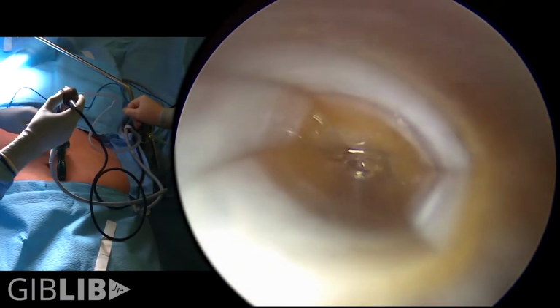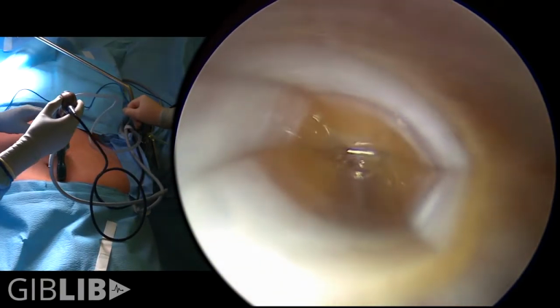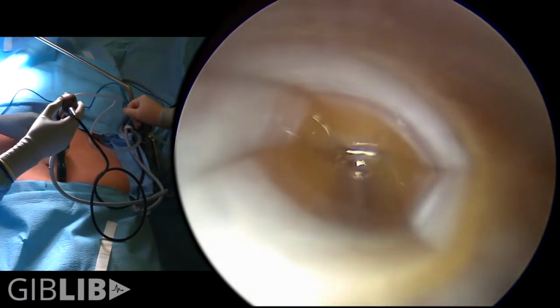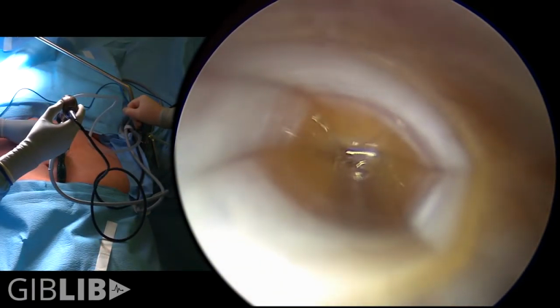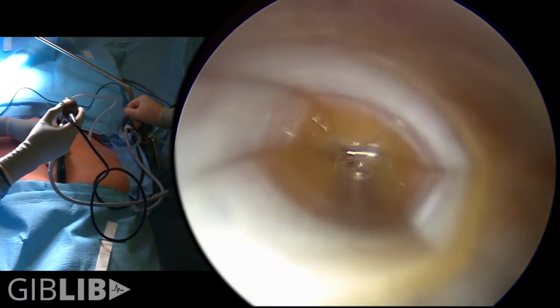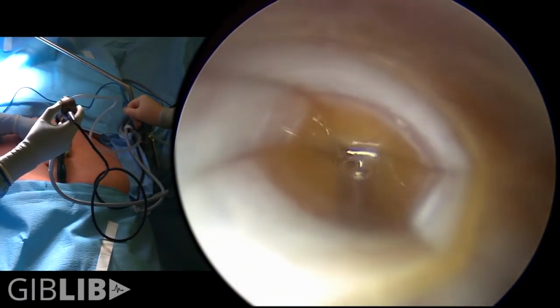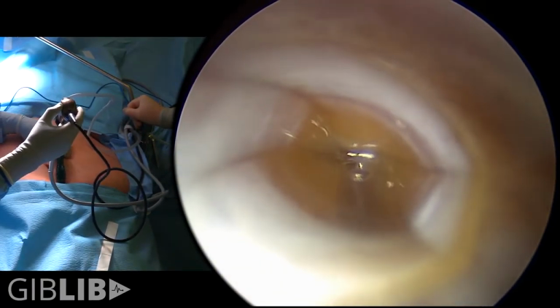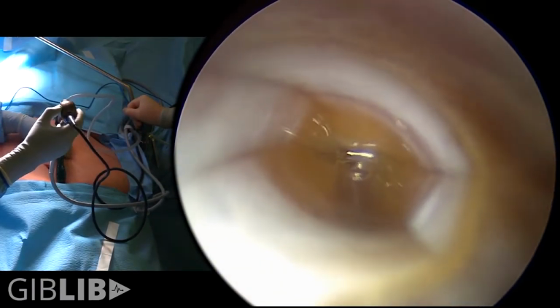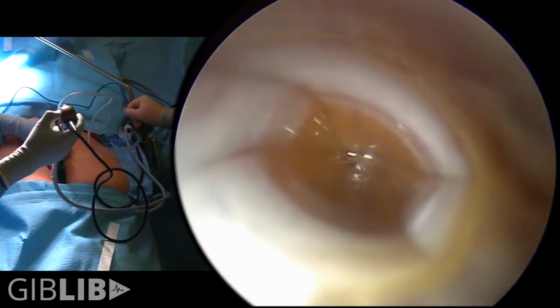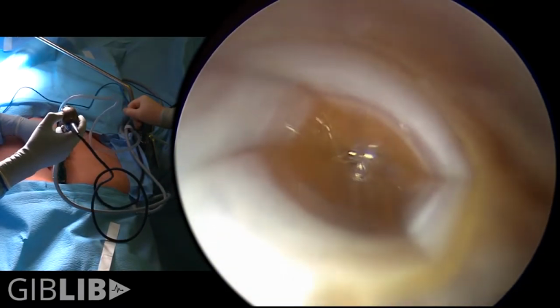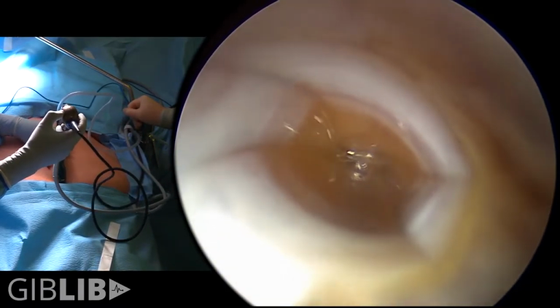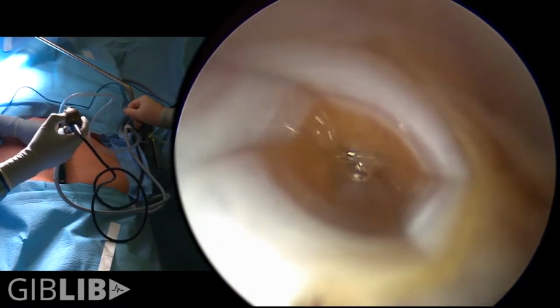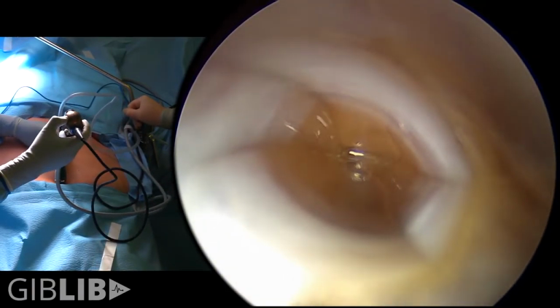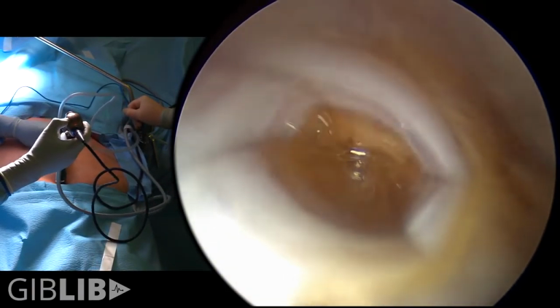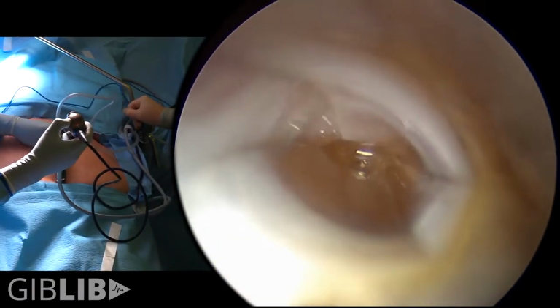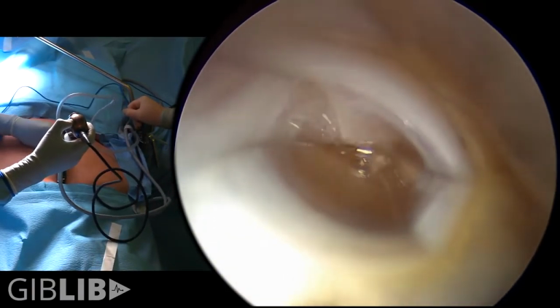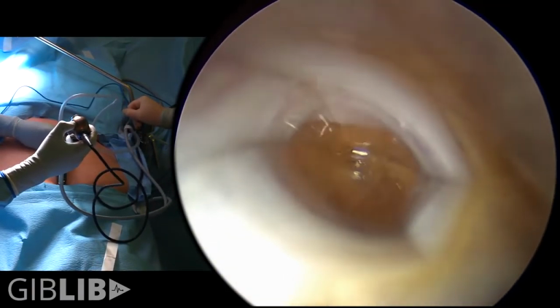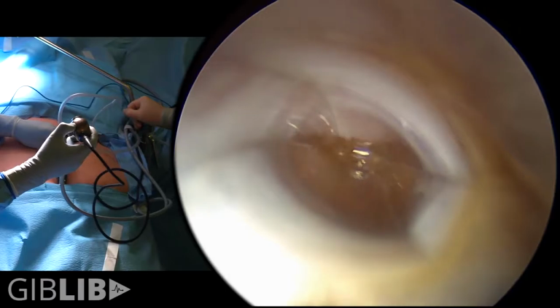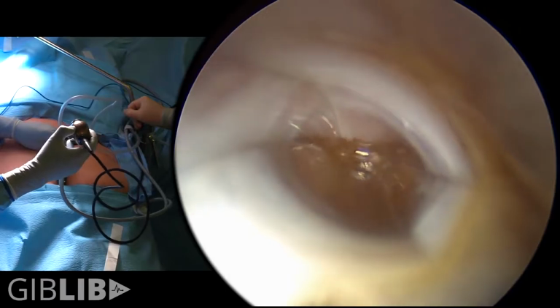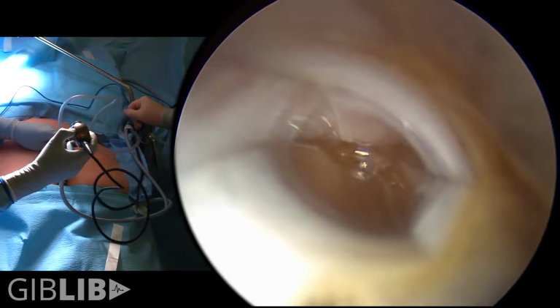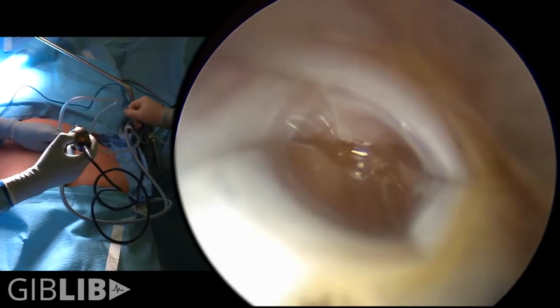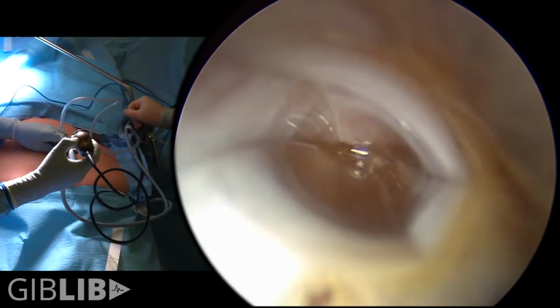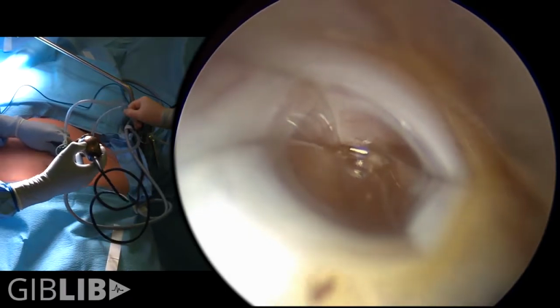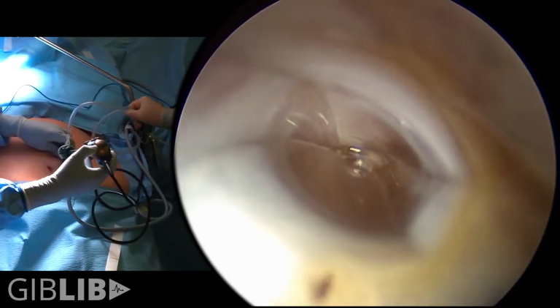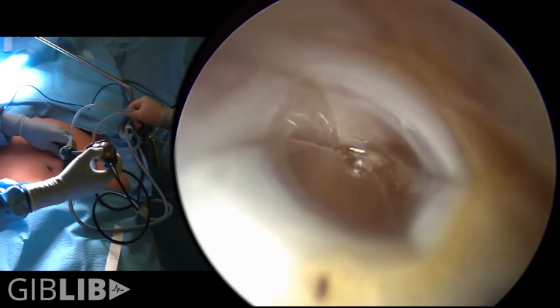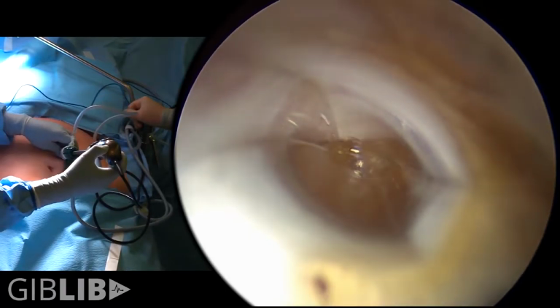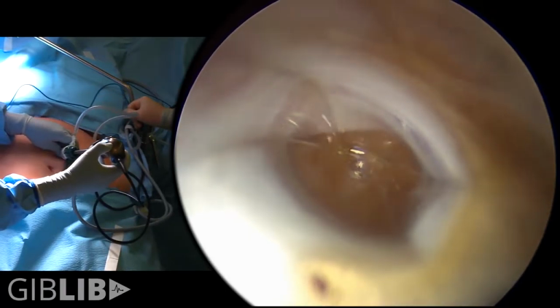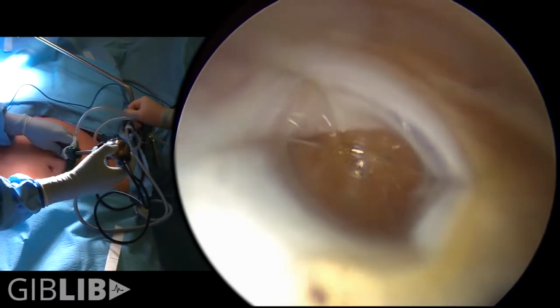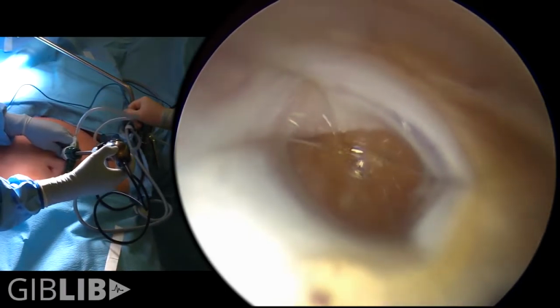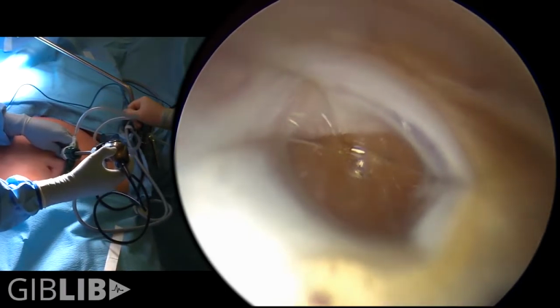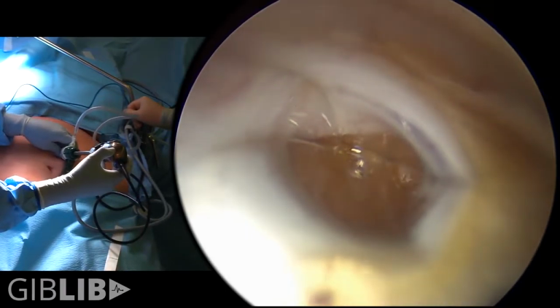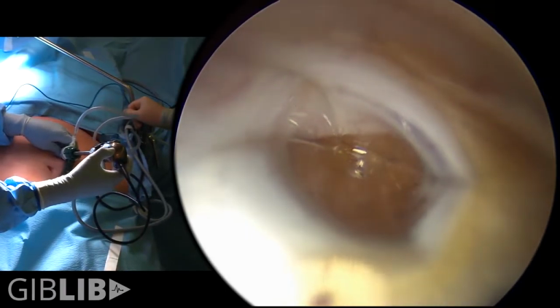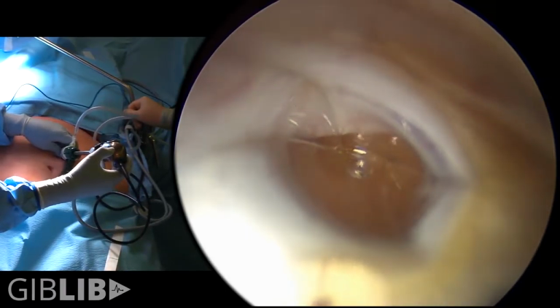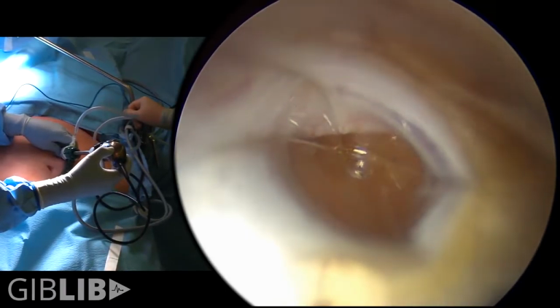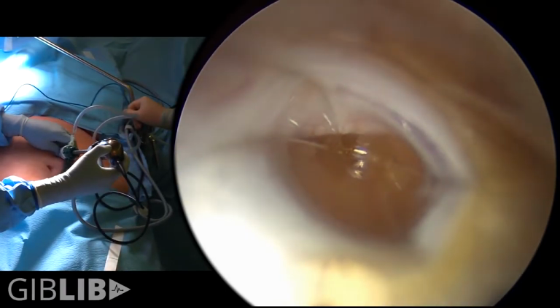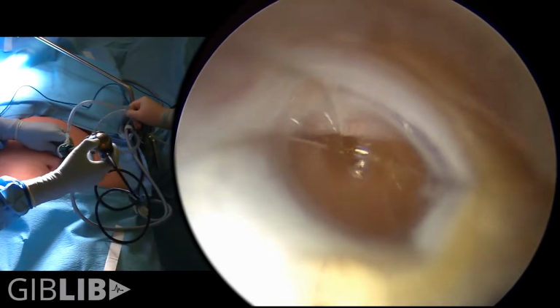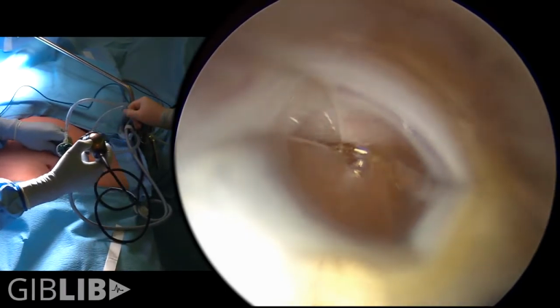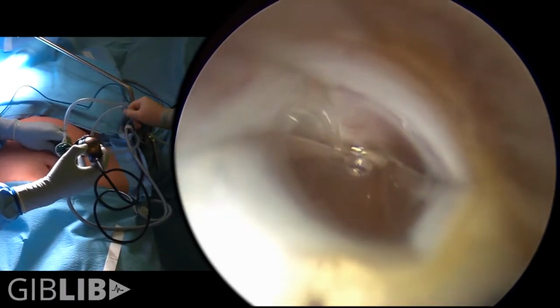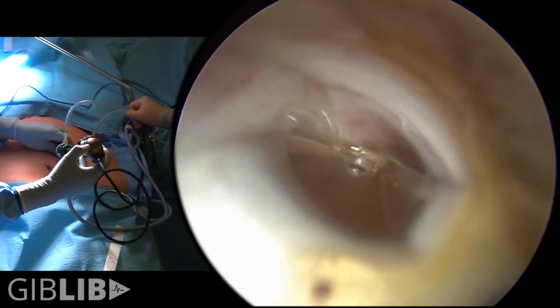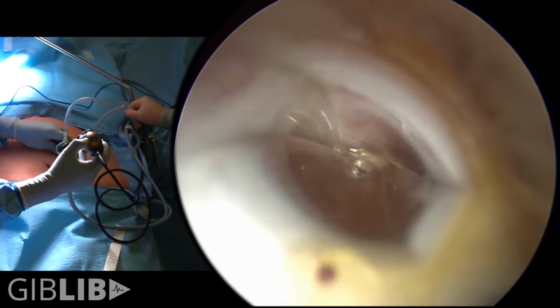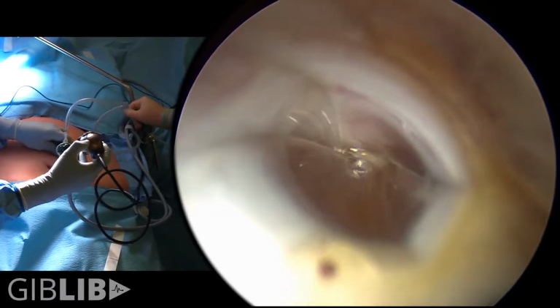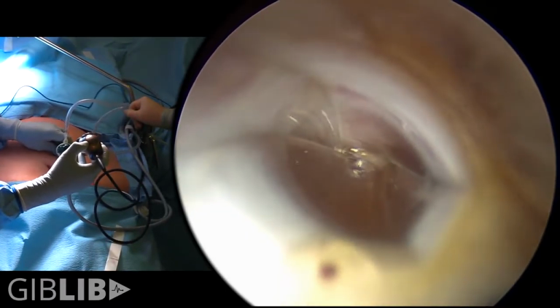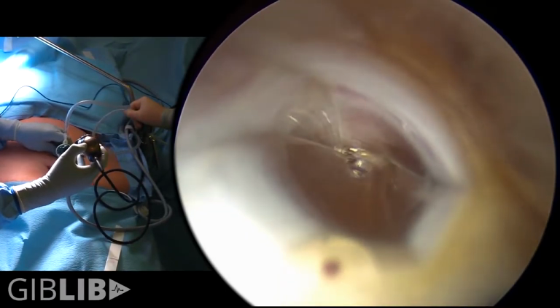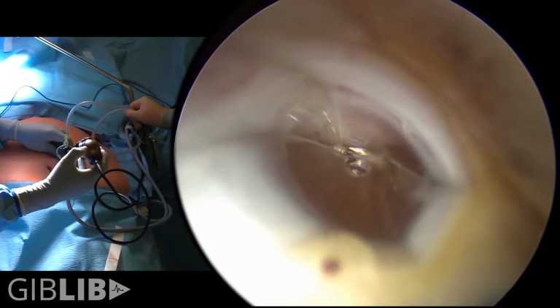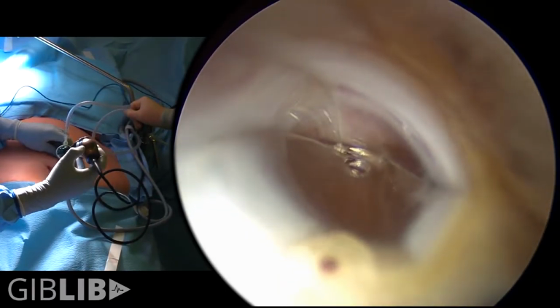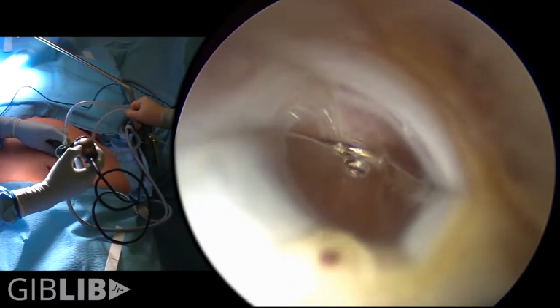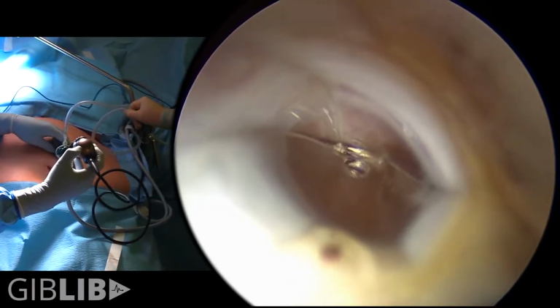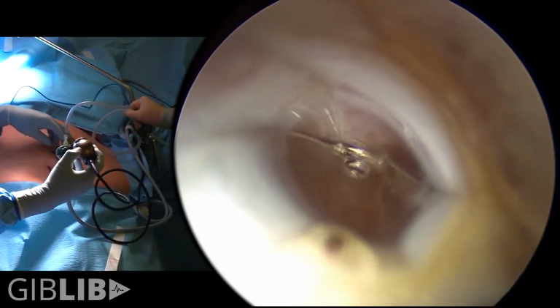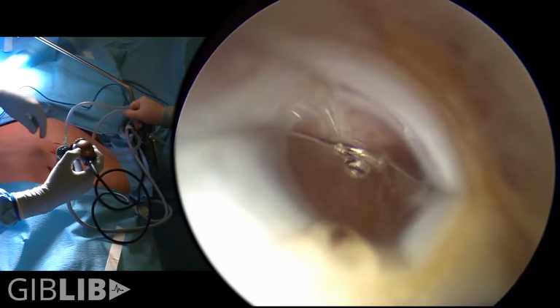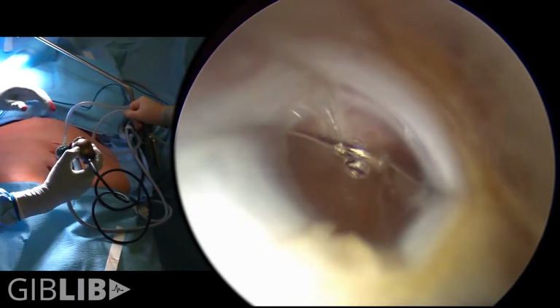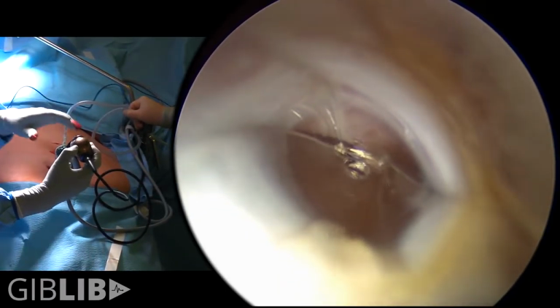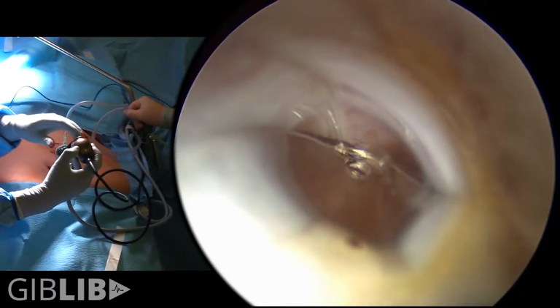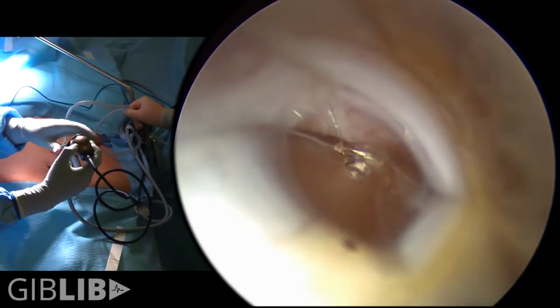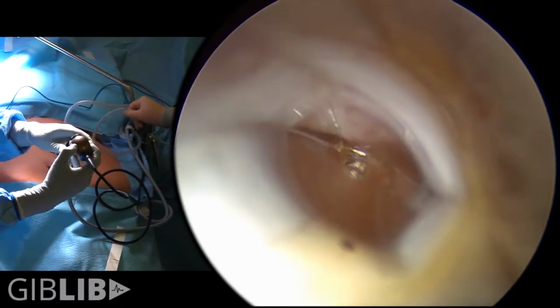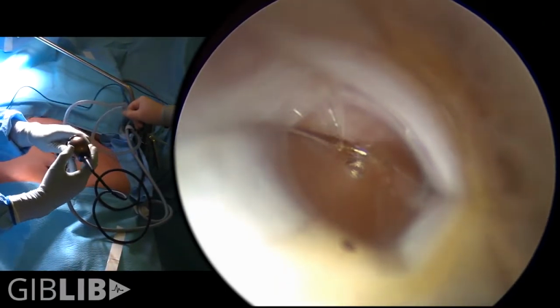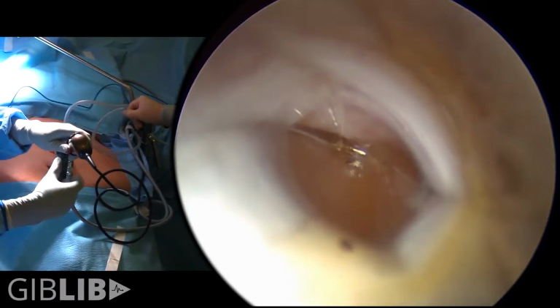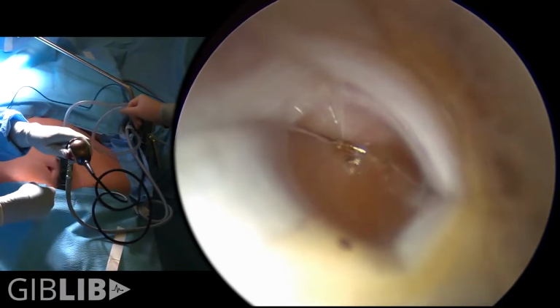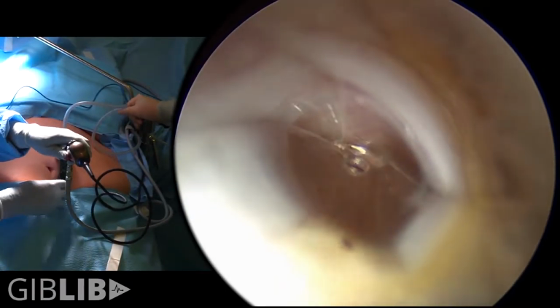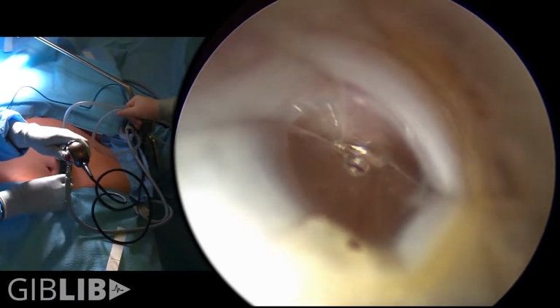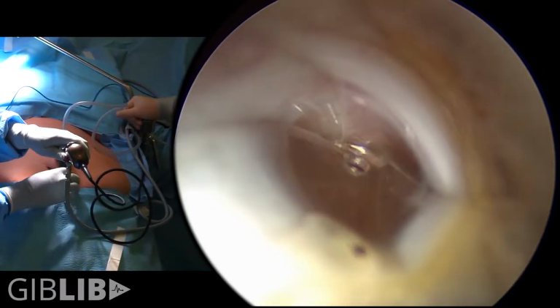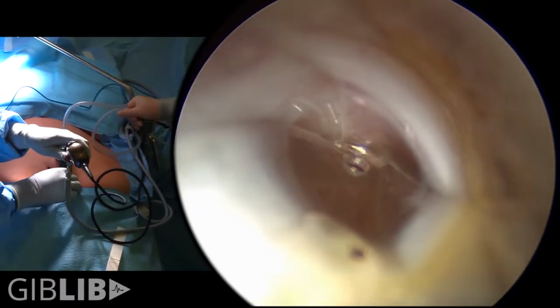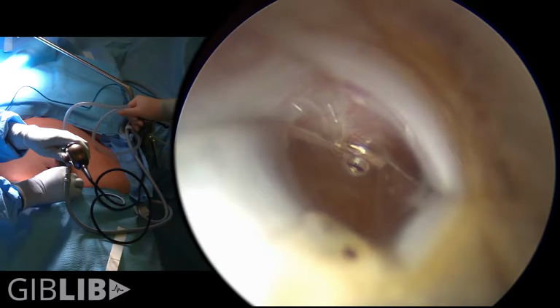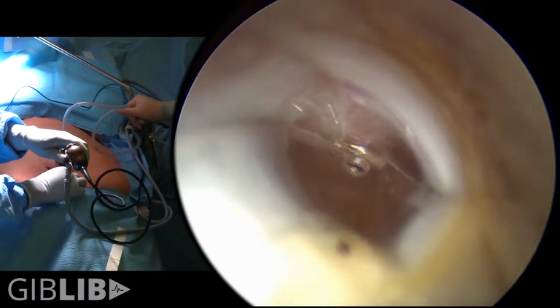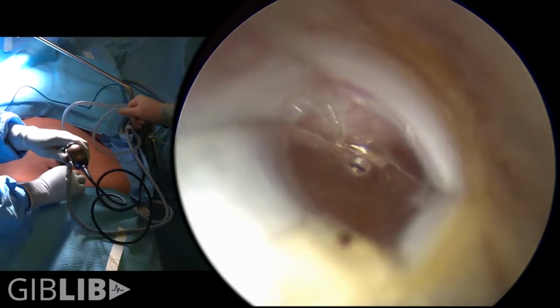As you can see from this view, we've just crossed the peritoneum and this little hole allows us to do insufflation. Can we go to high flow please, Lindsay?